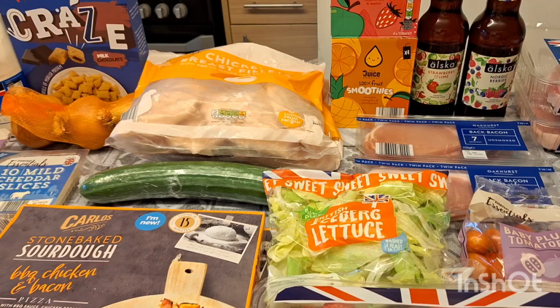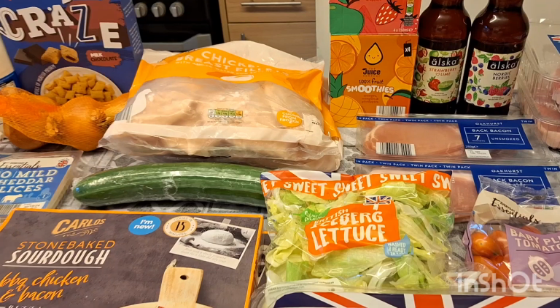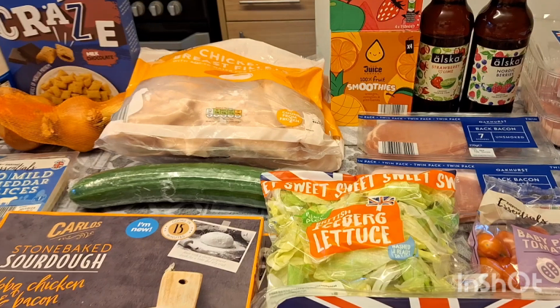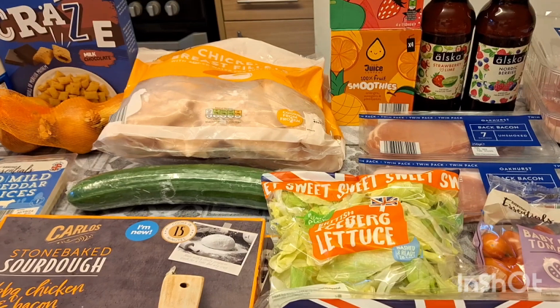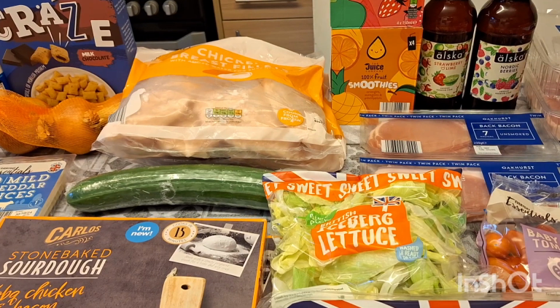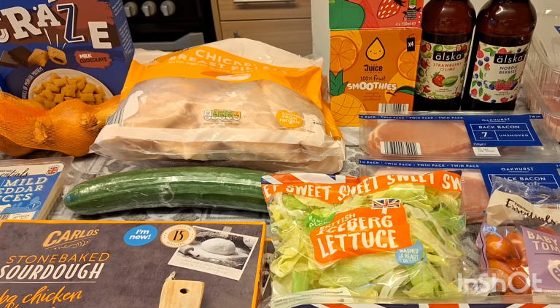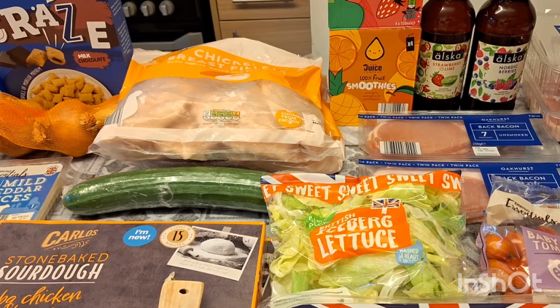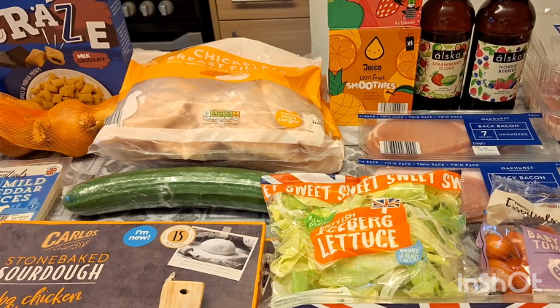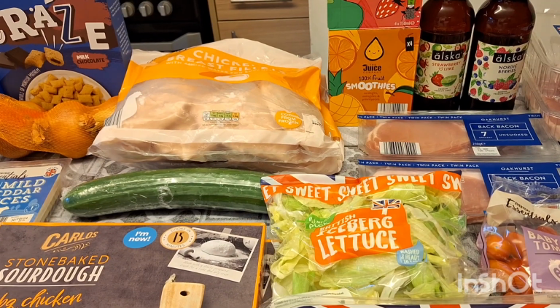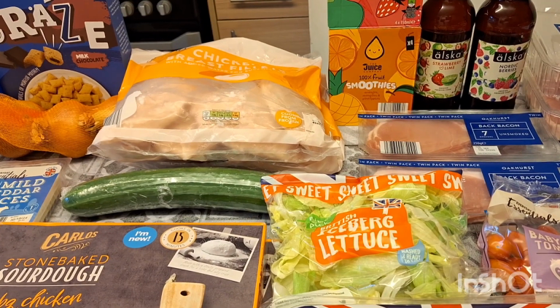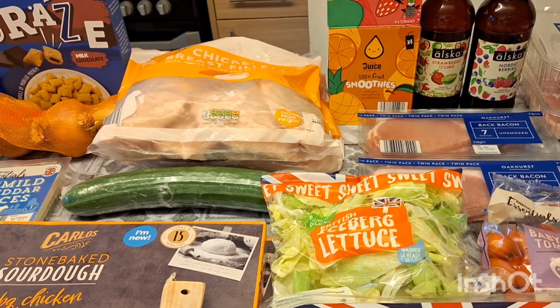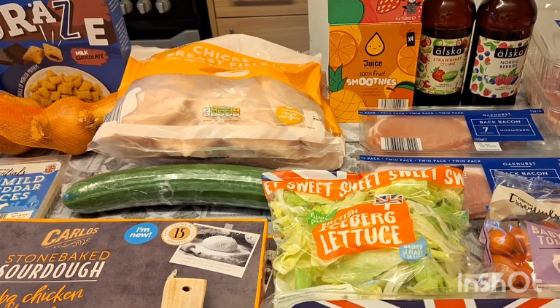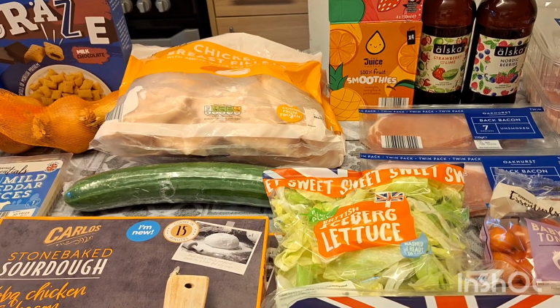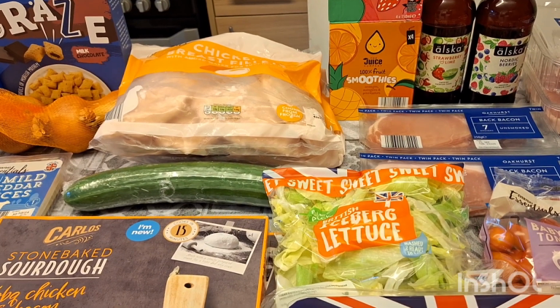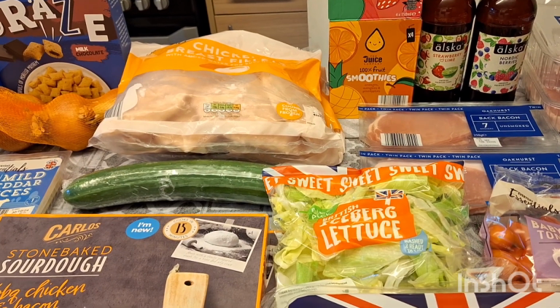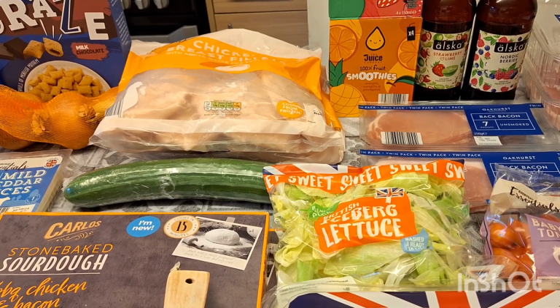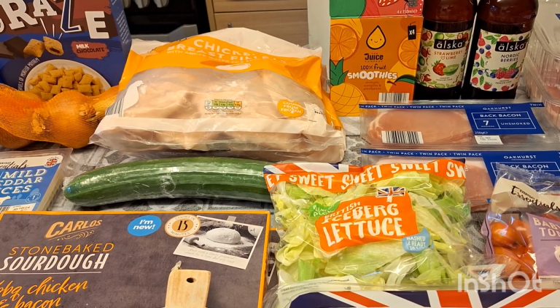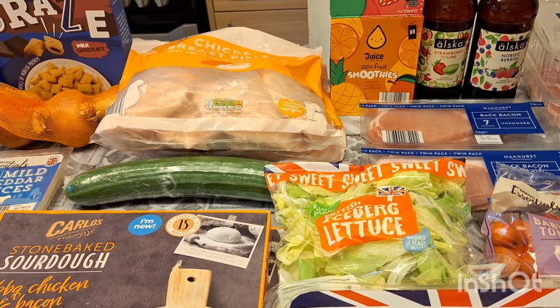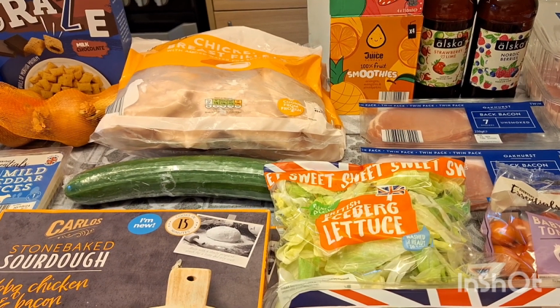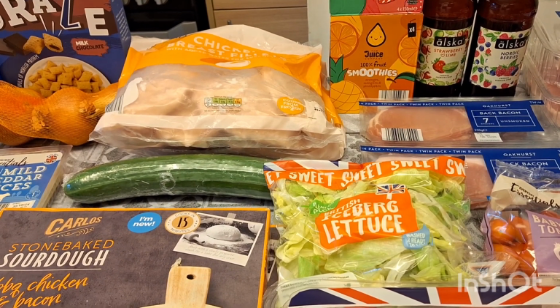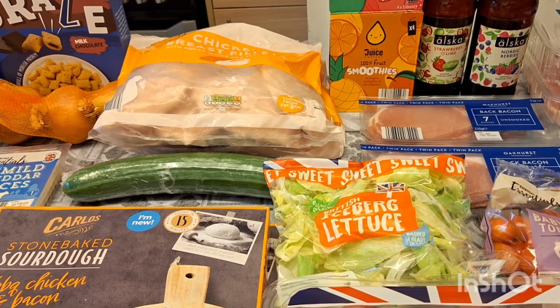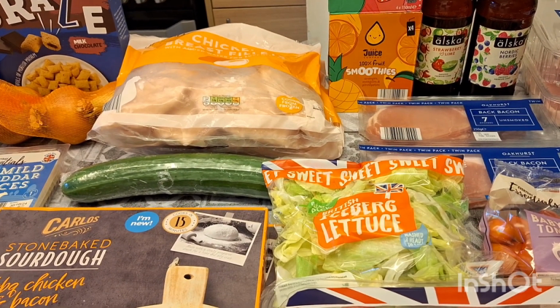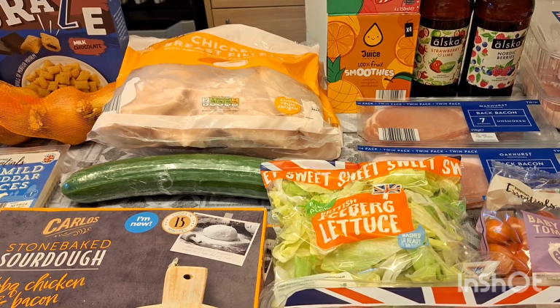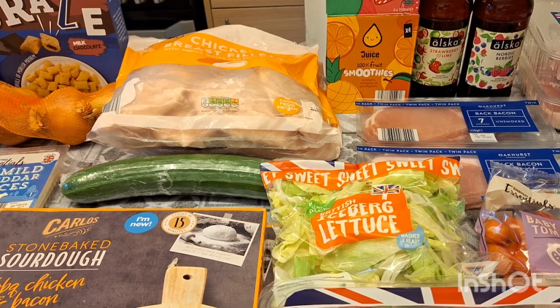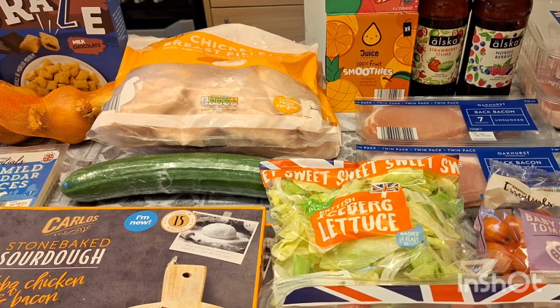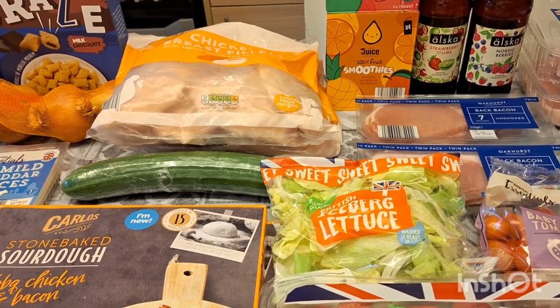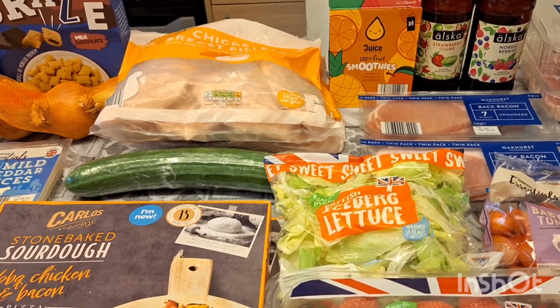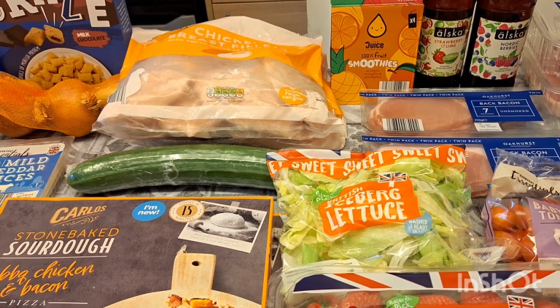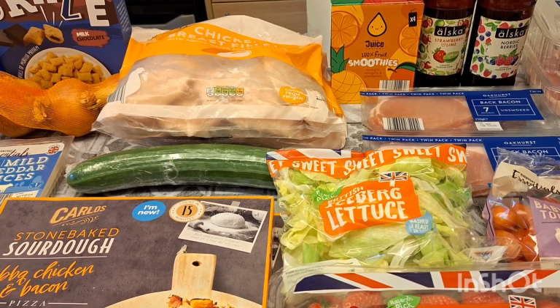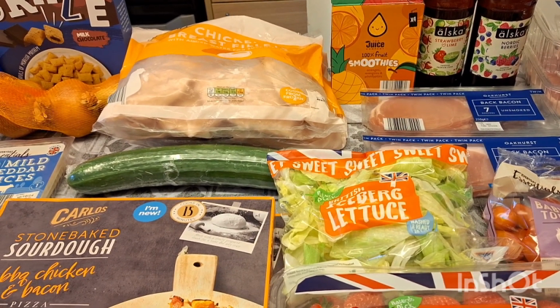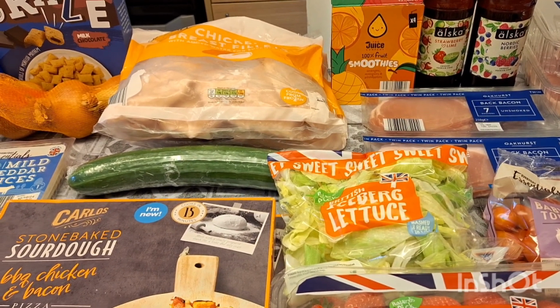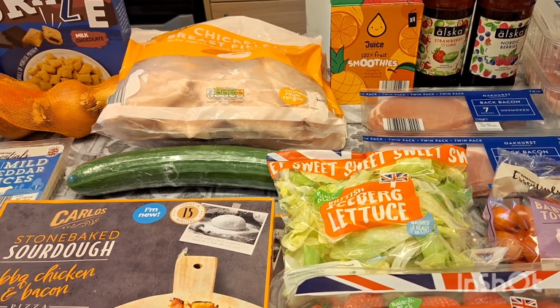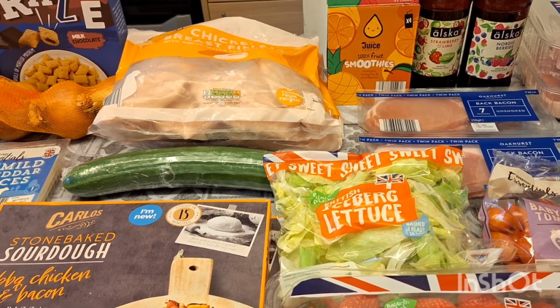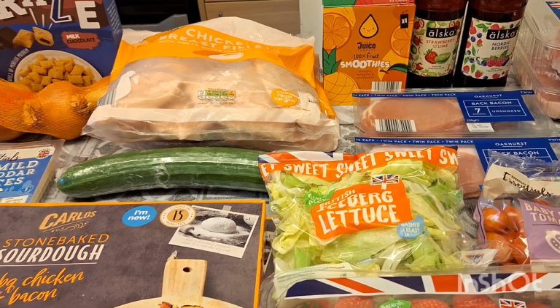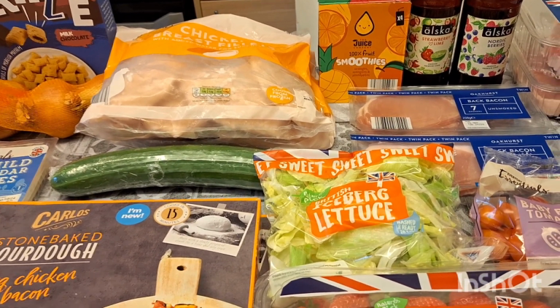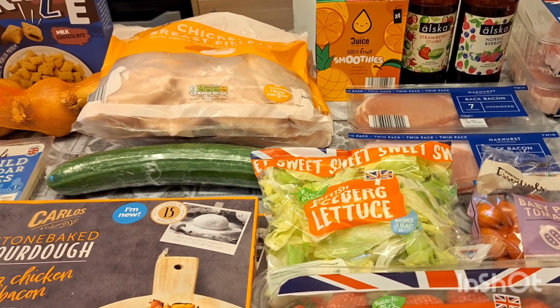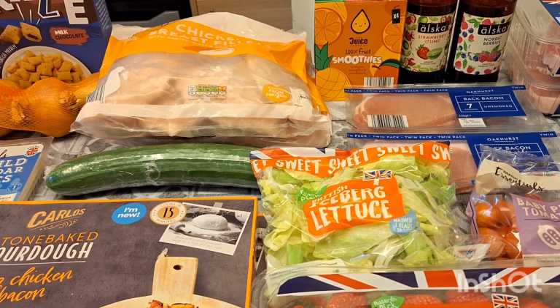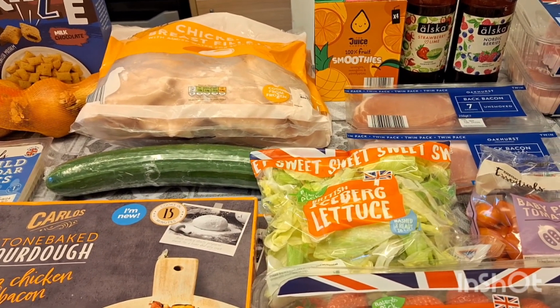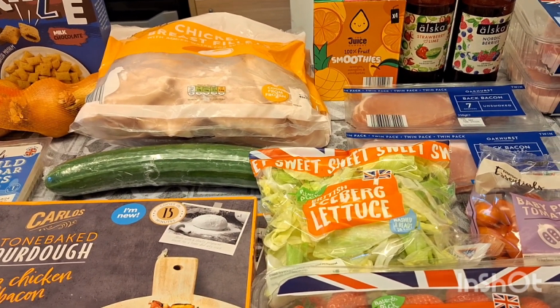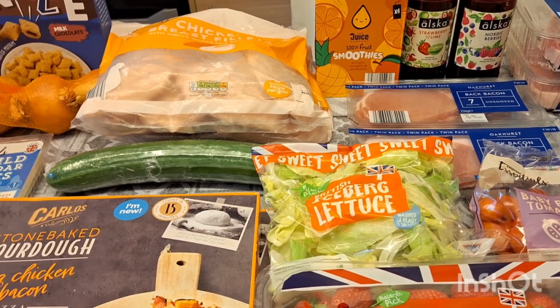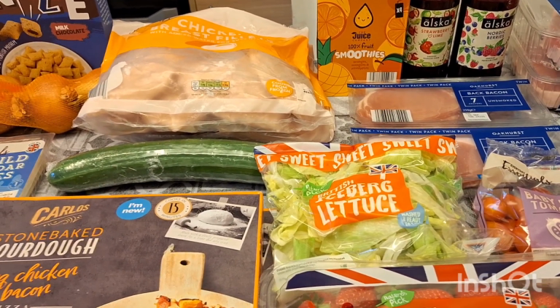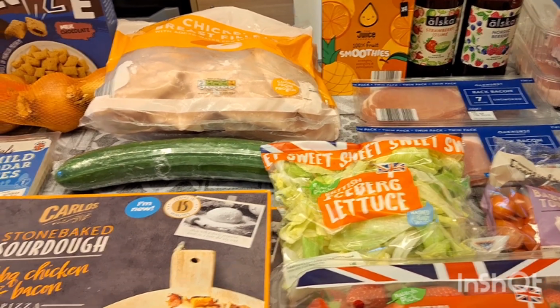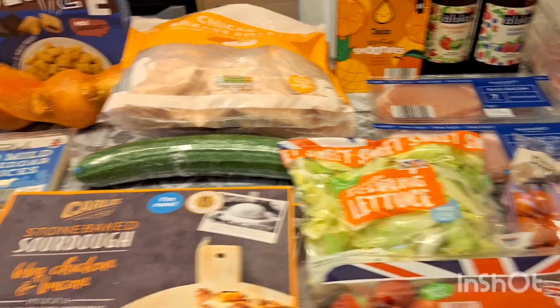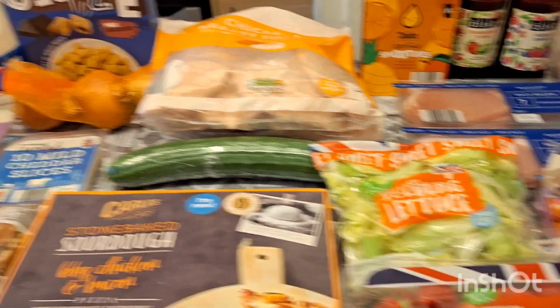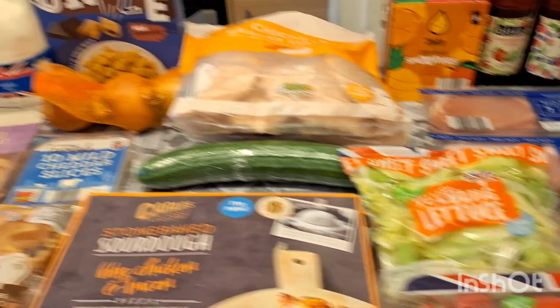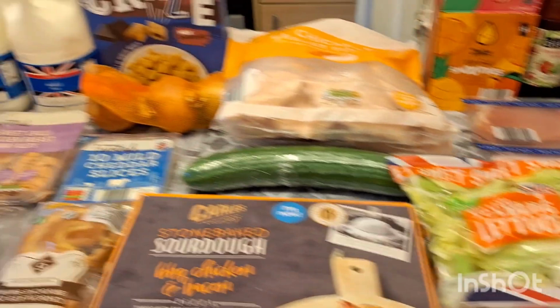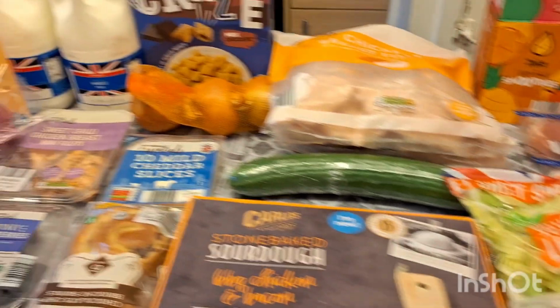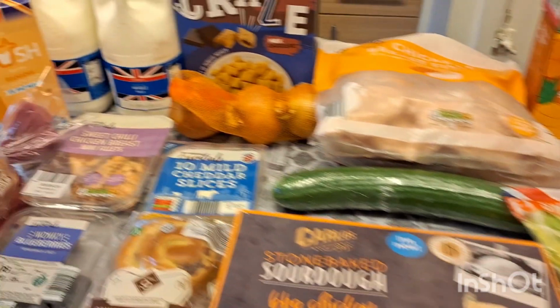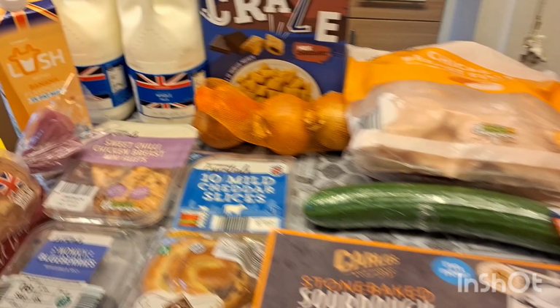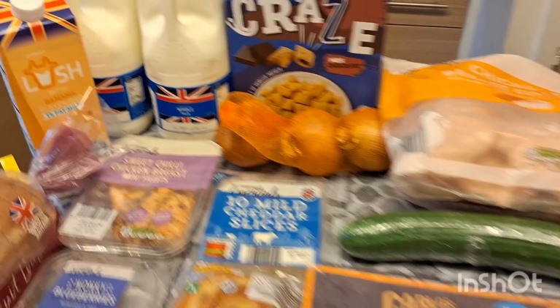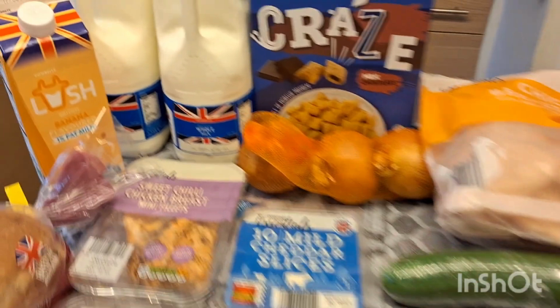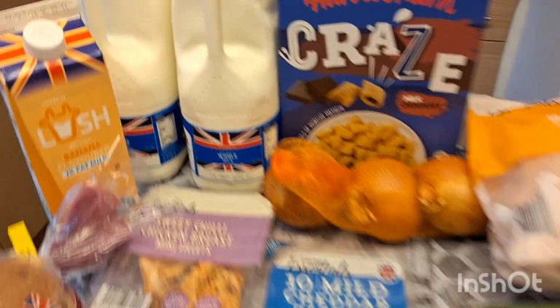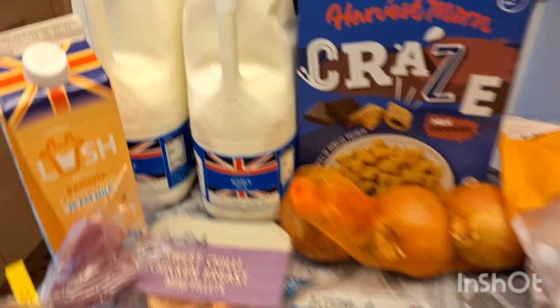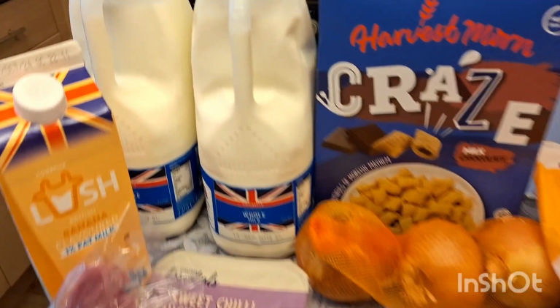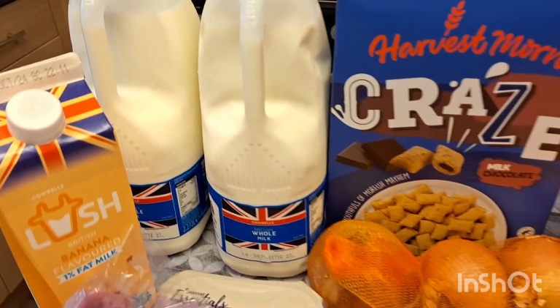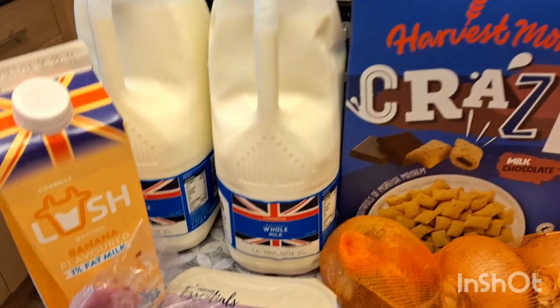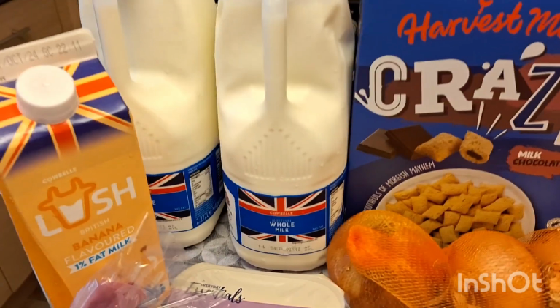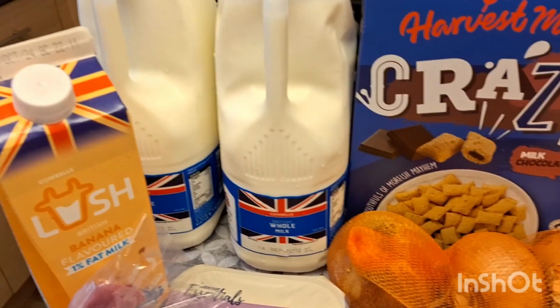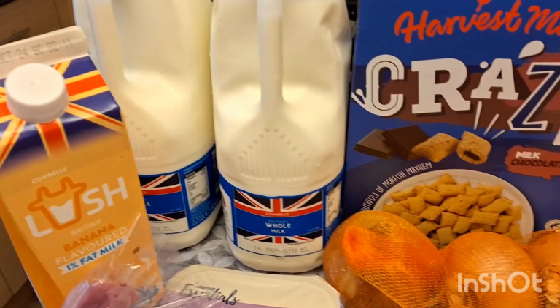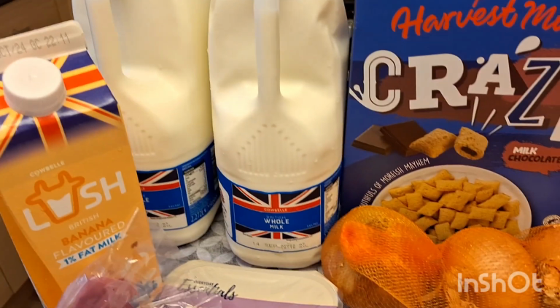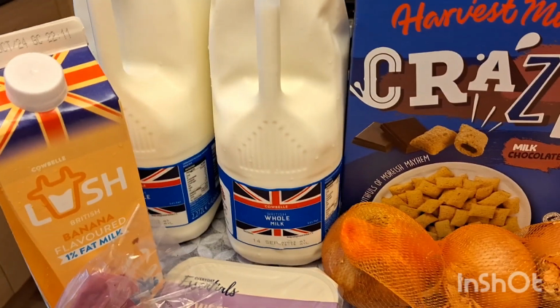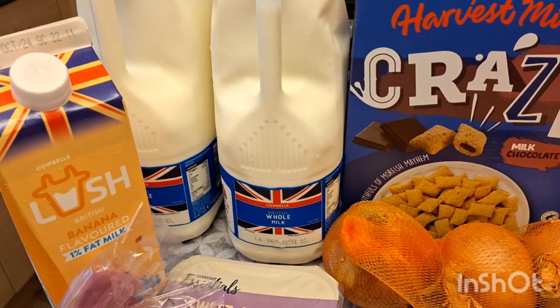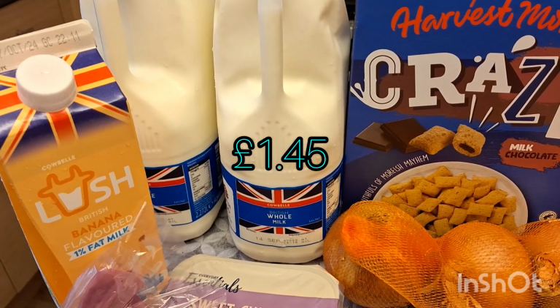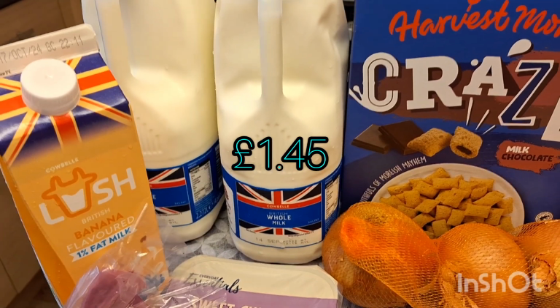Hello and welcome back to my channel, I hope you're all doing really well. I've got an Aldi haul here for you today, so I'll take you through what I got.